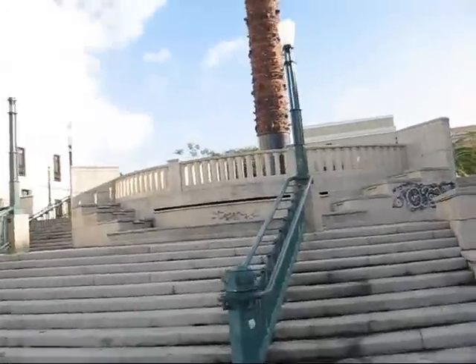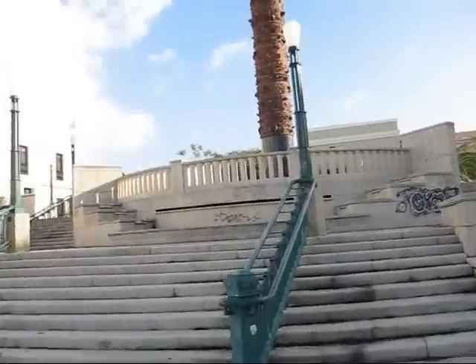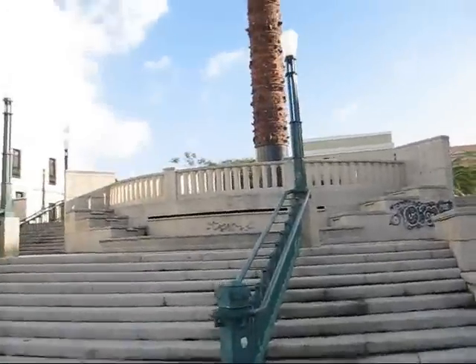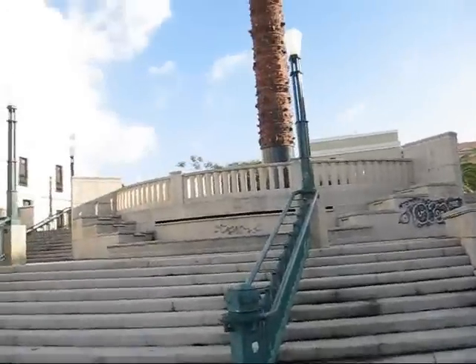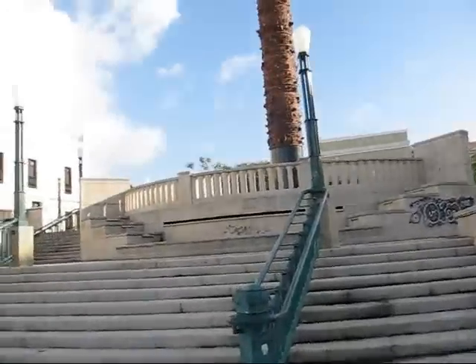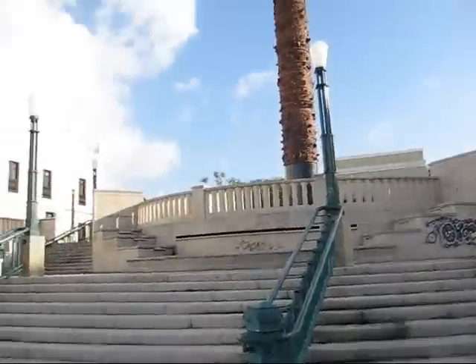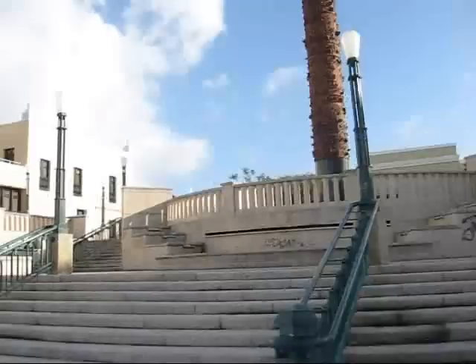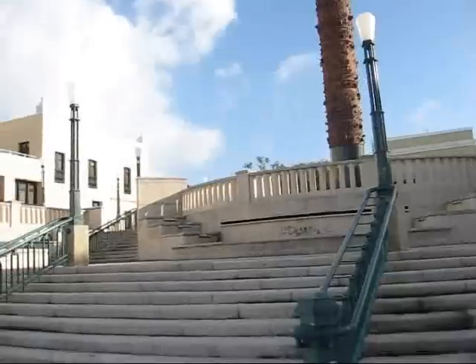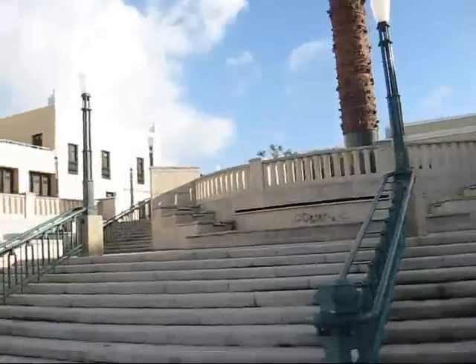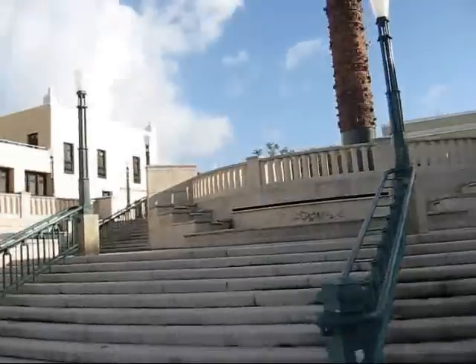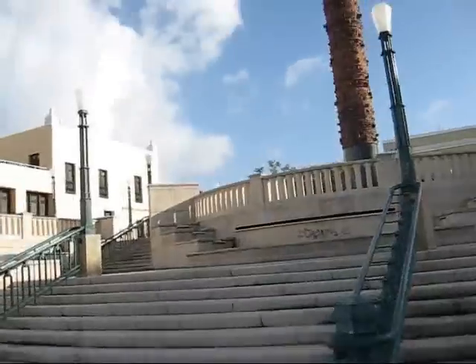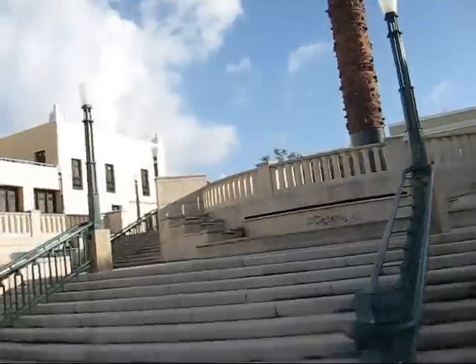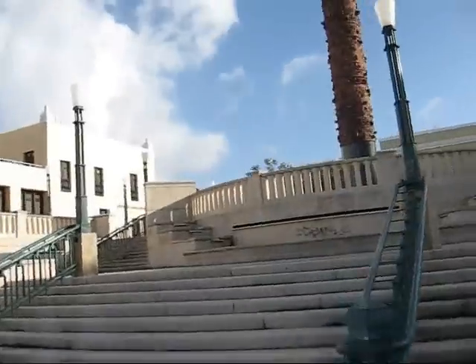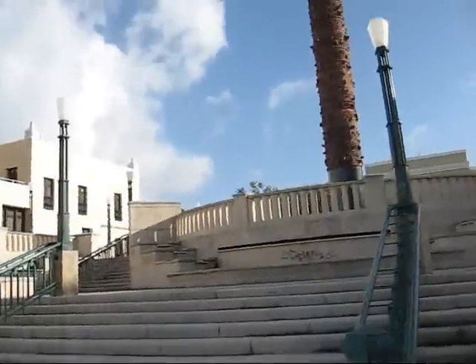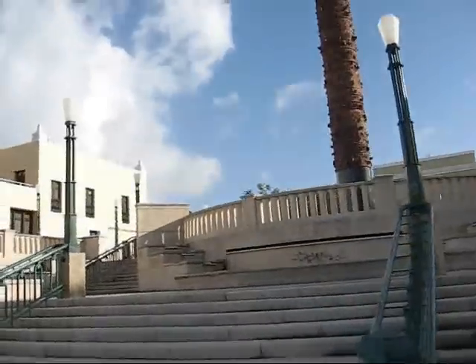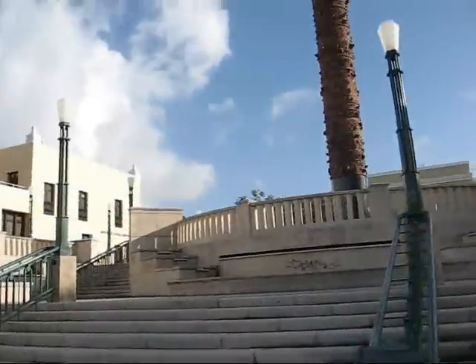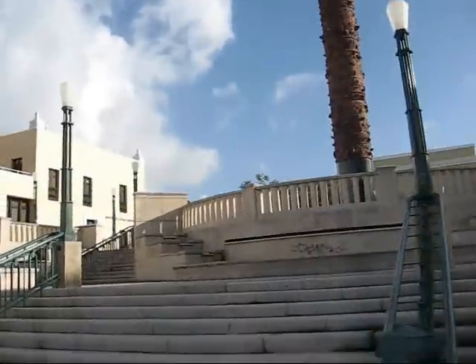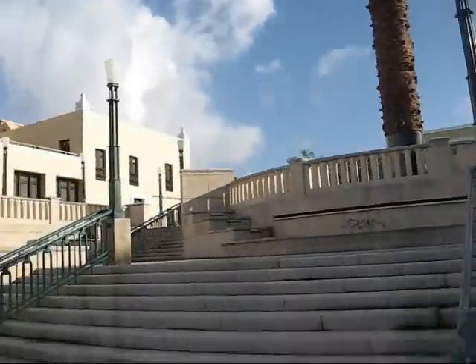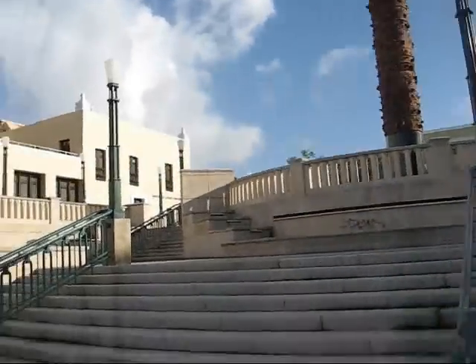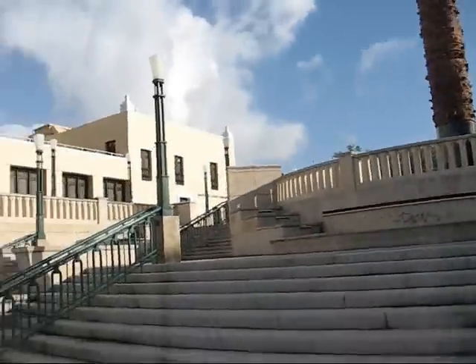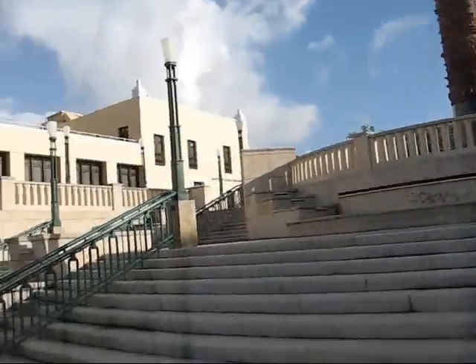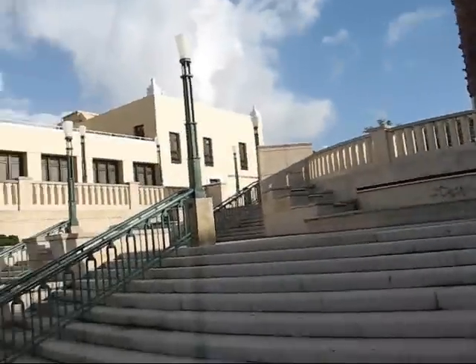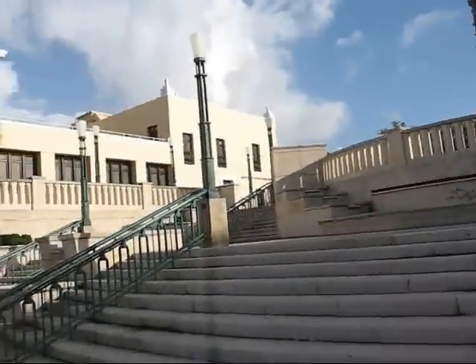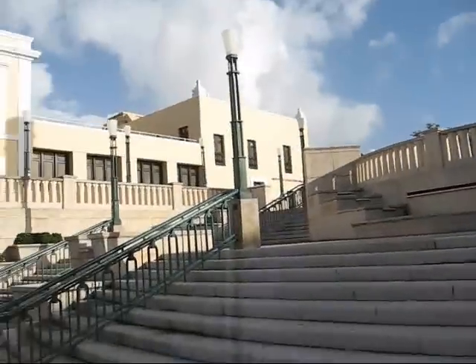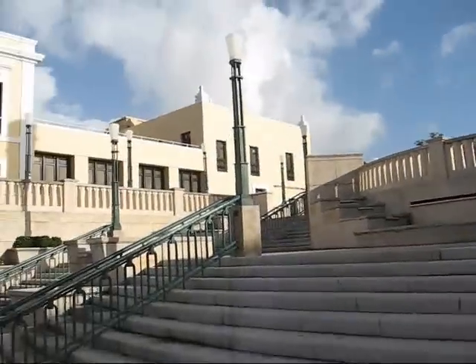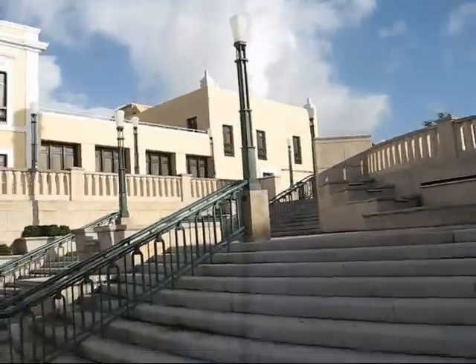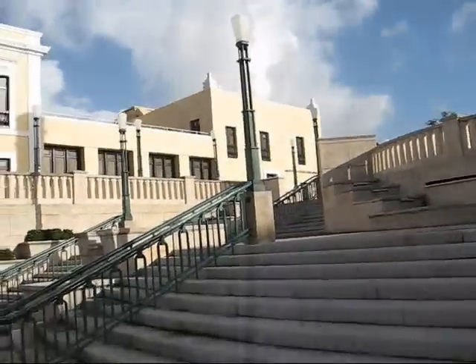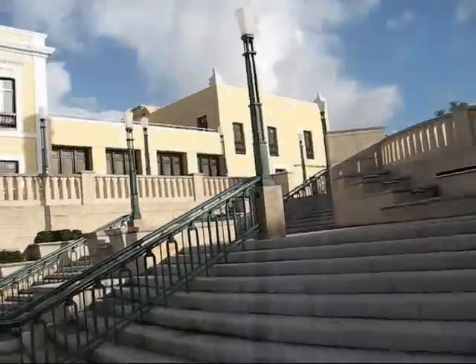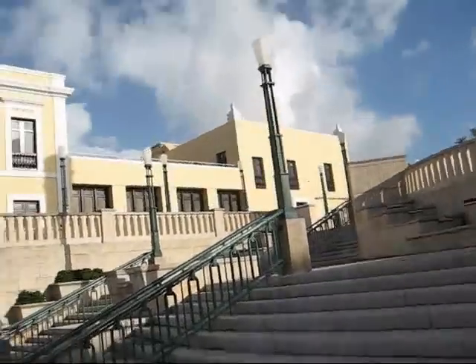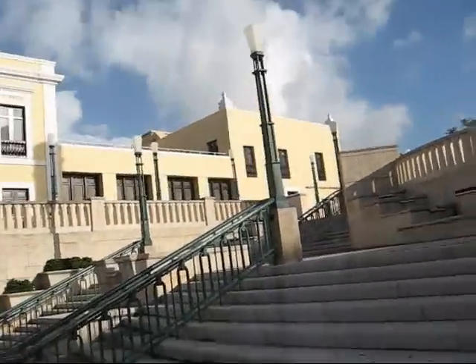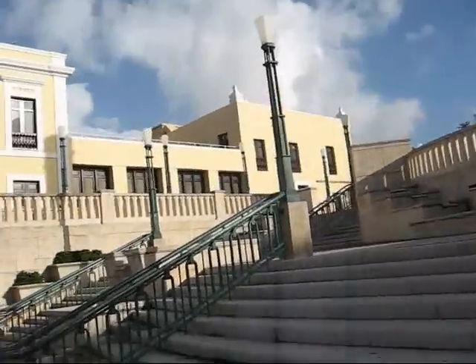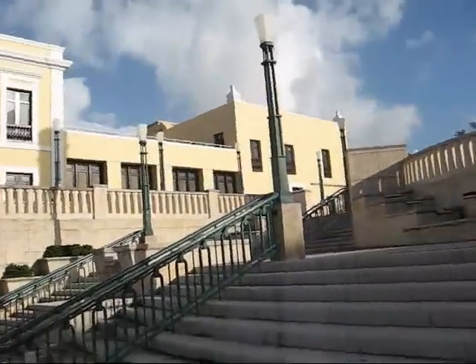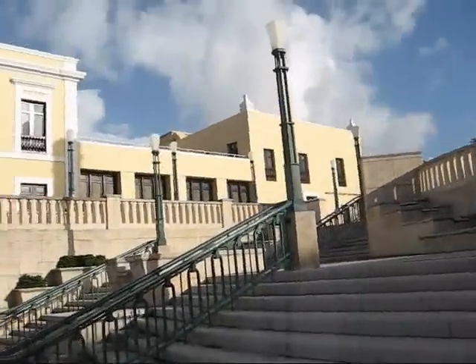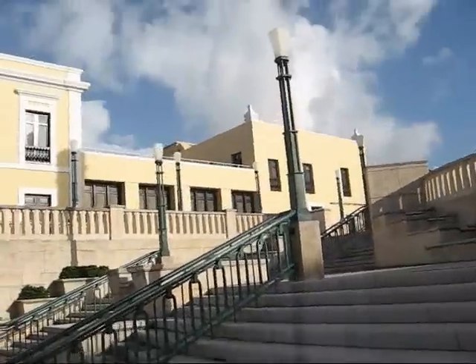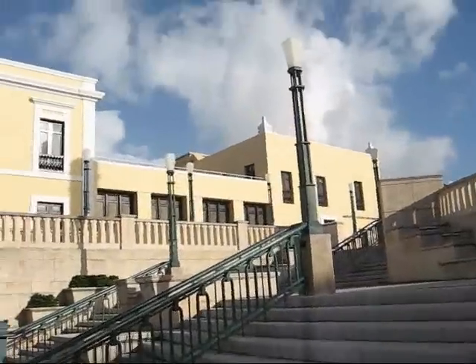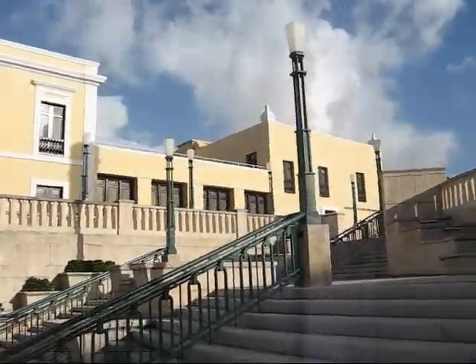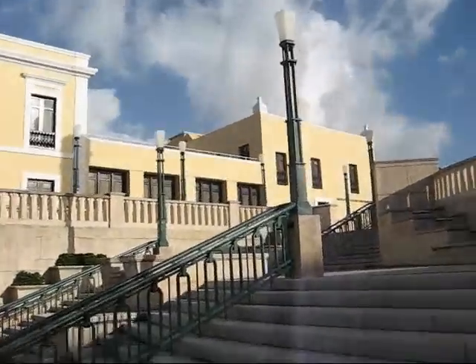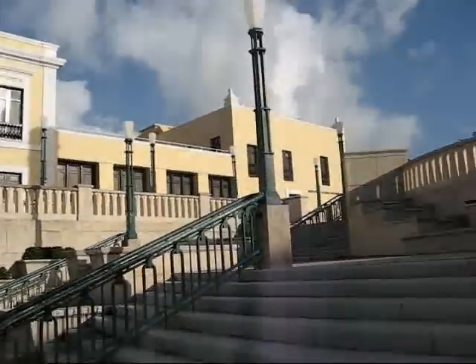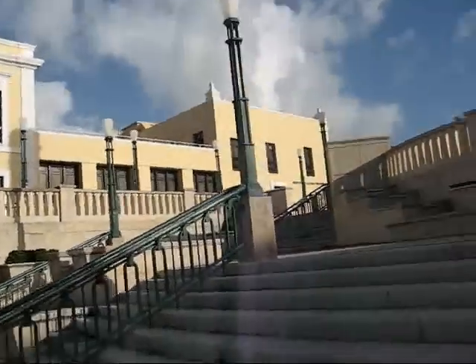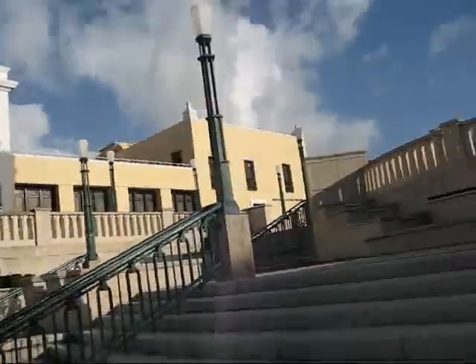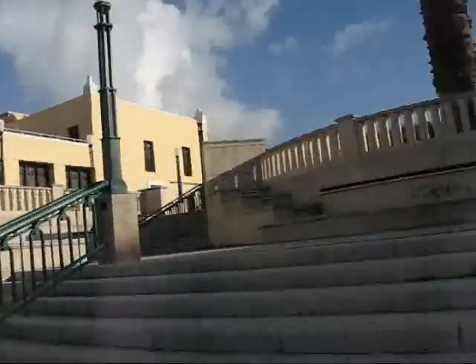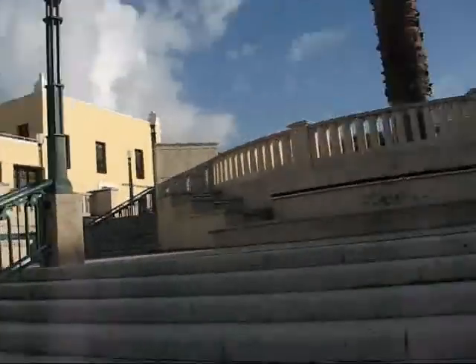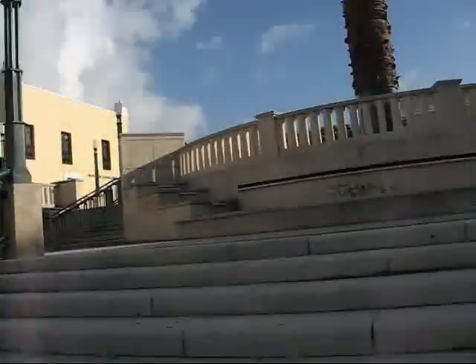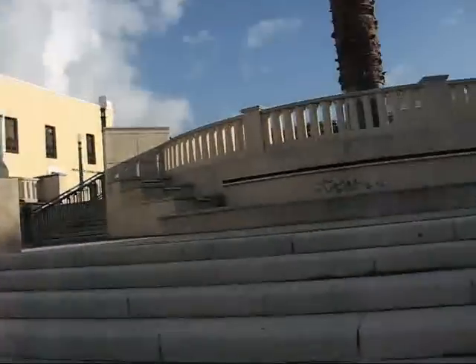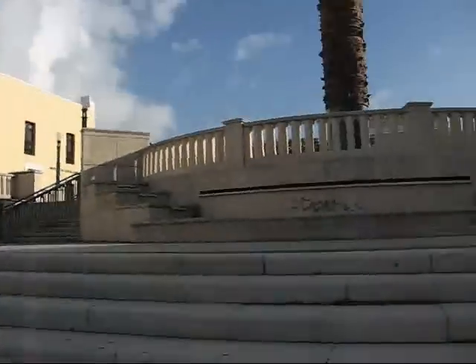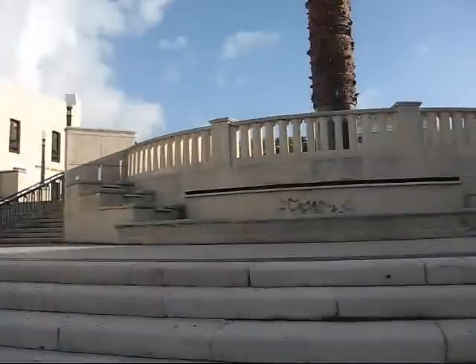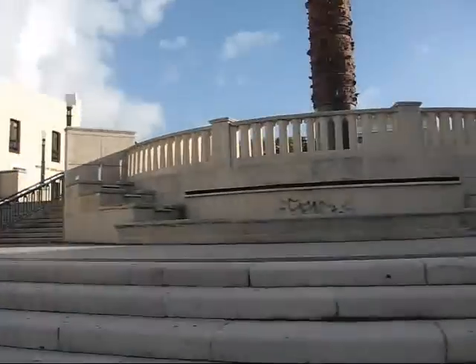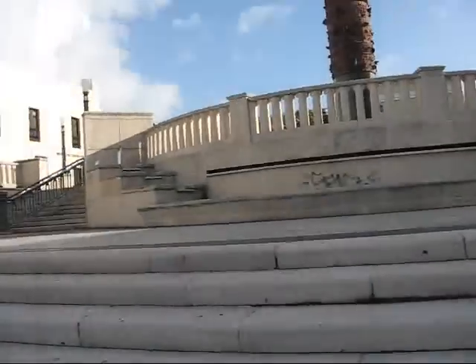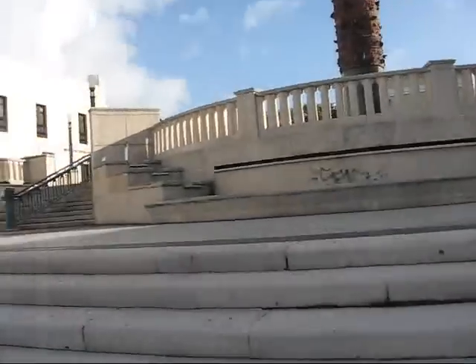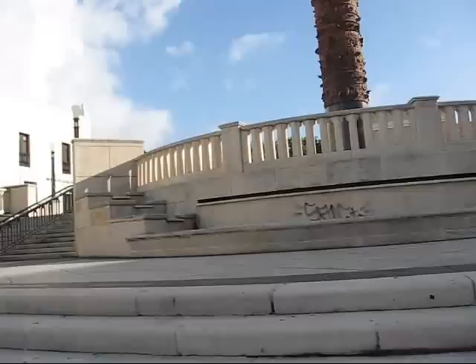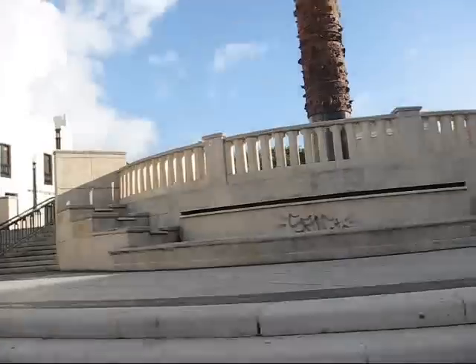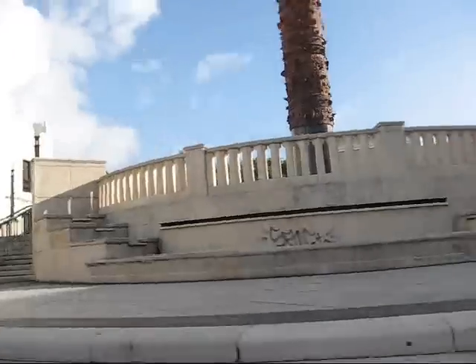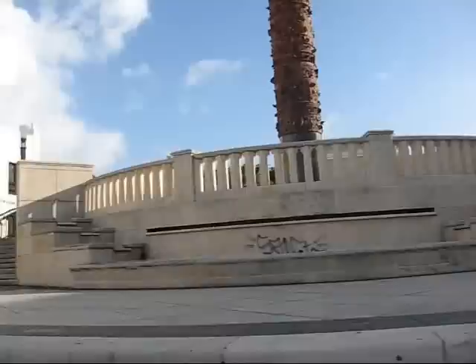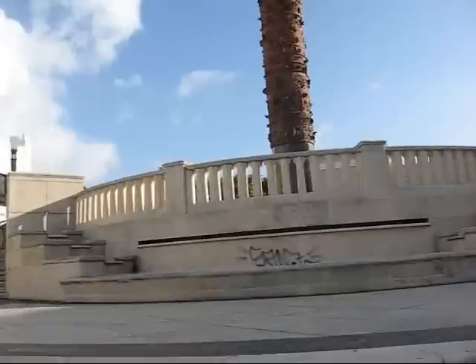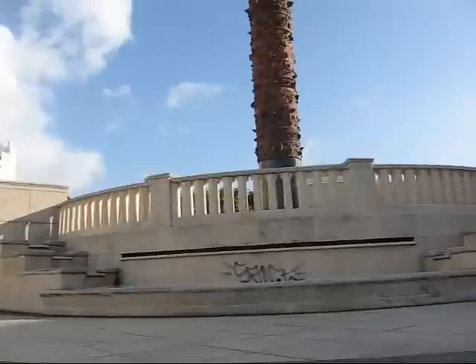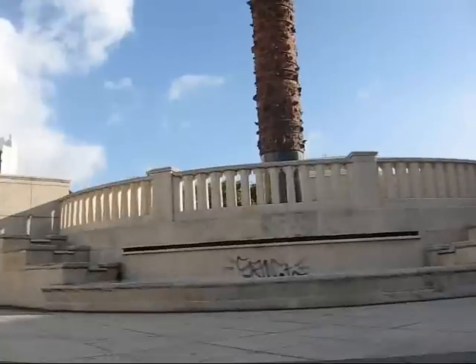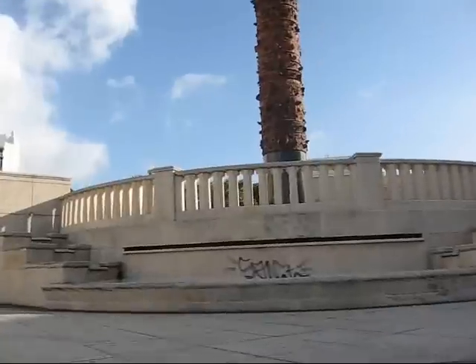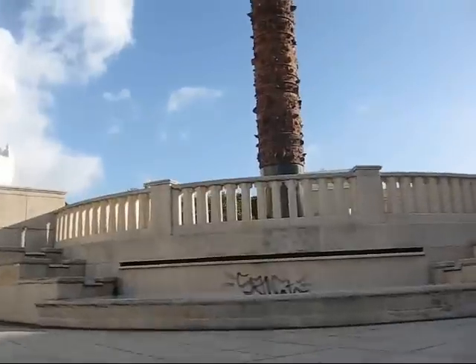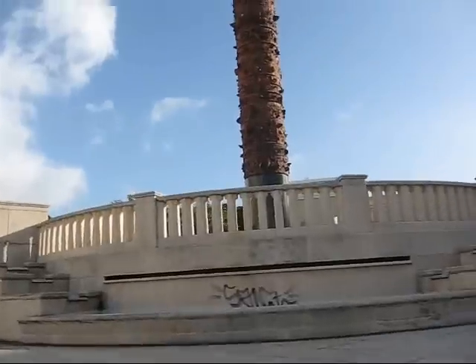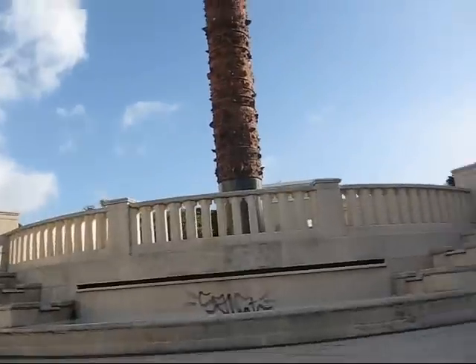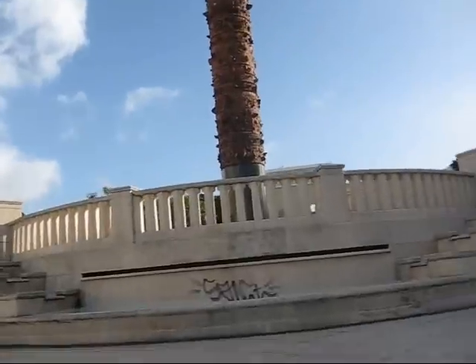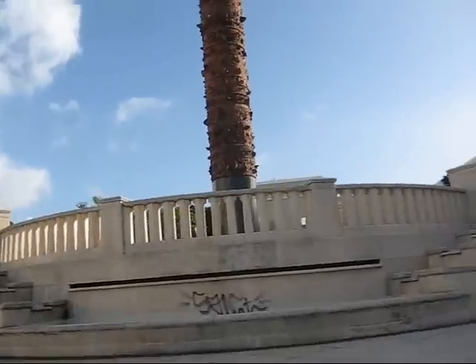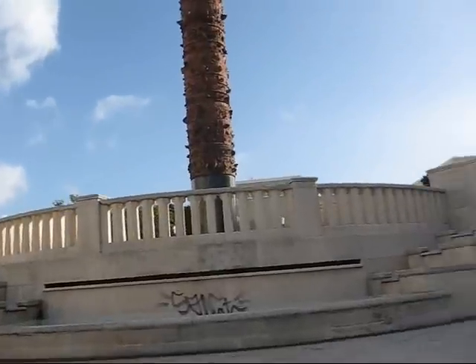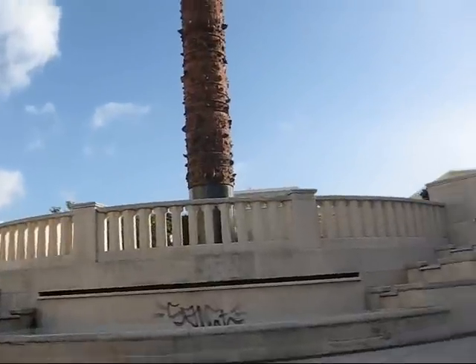Instituto de Cultura Puertorriqueña — that is this building right on this side. The Institute of Puerto Rican Culture.